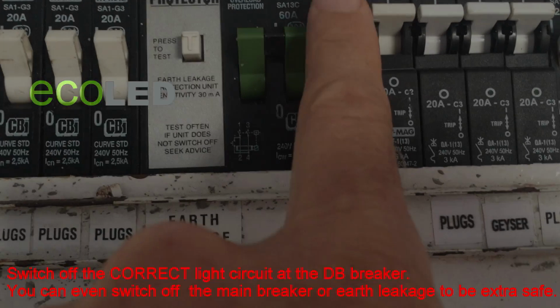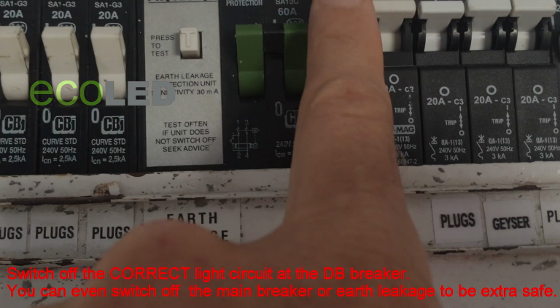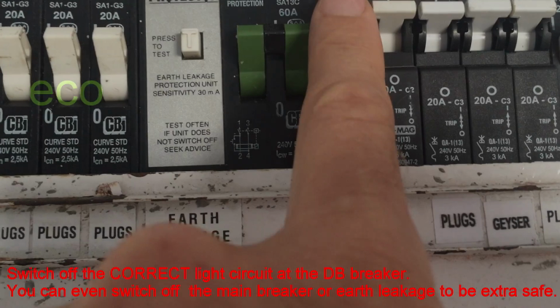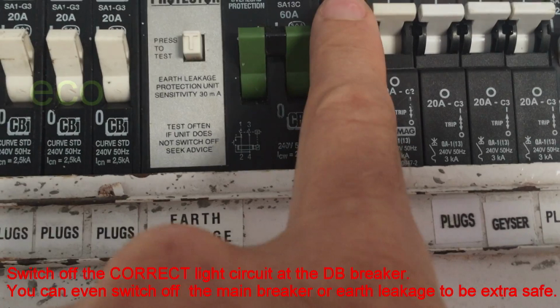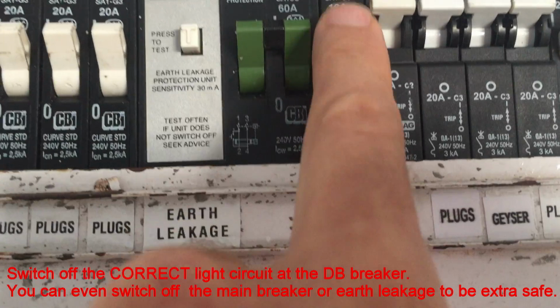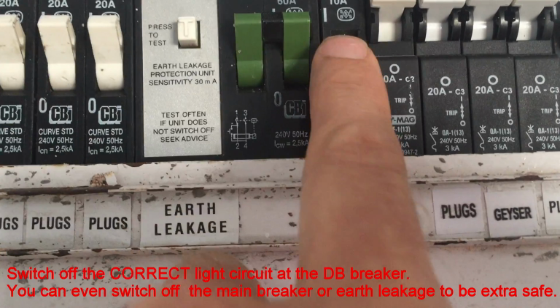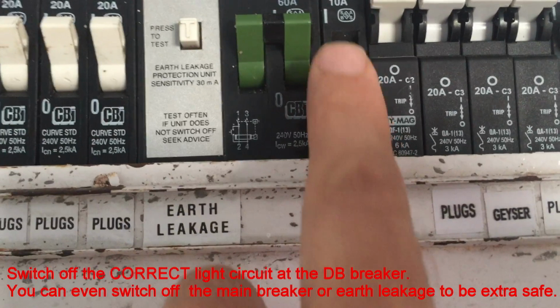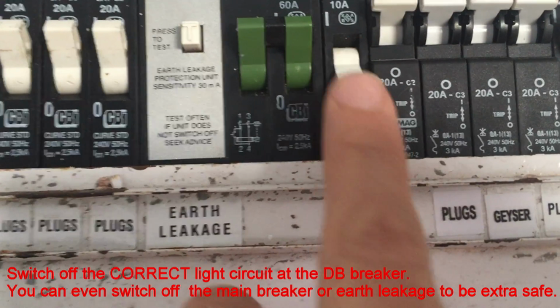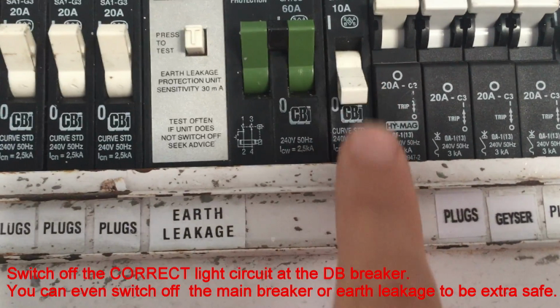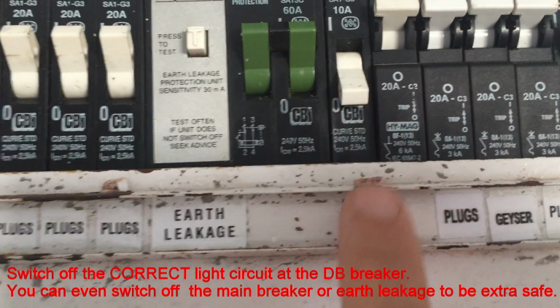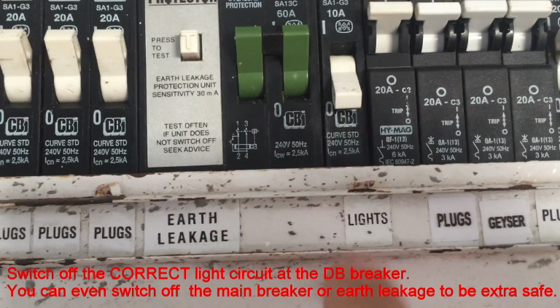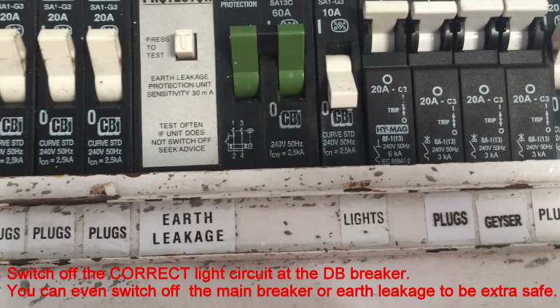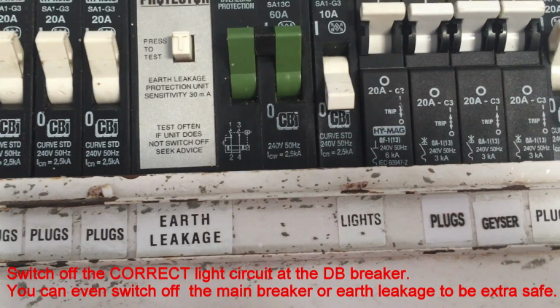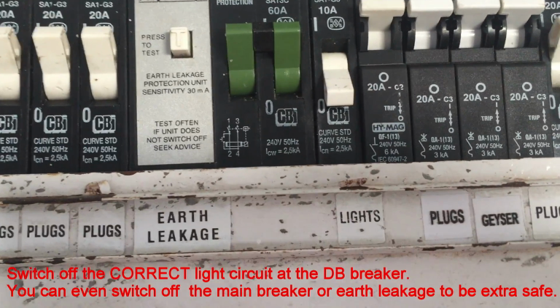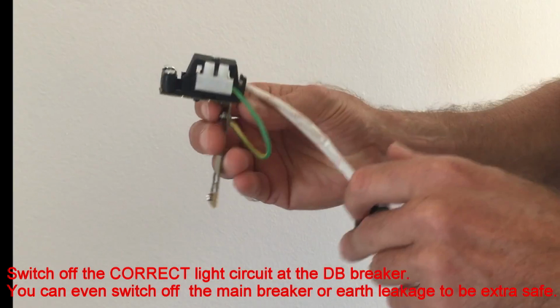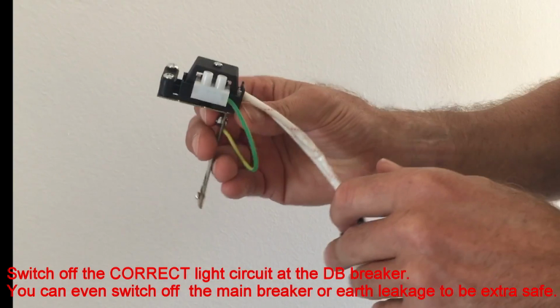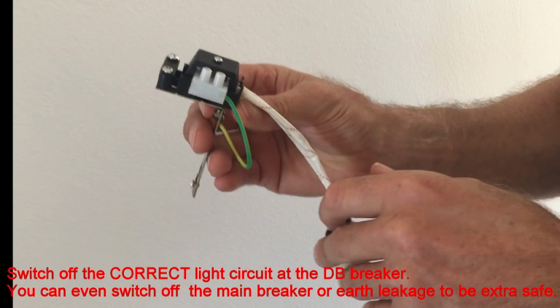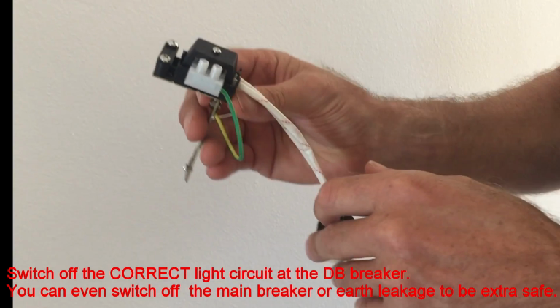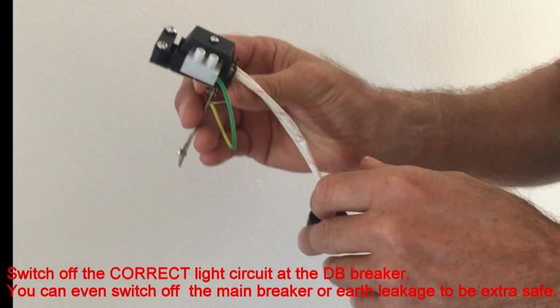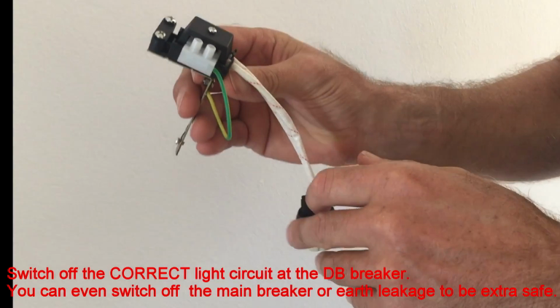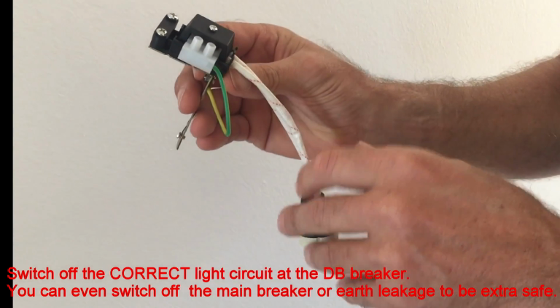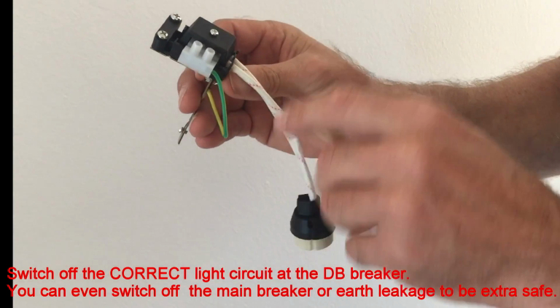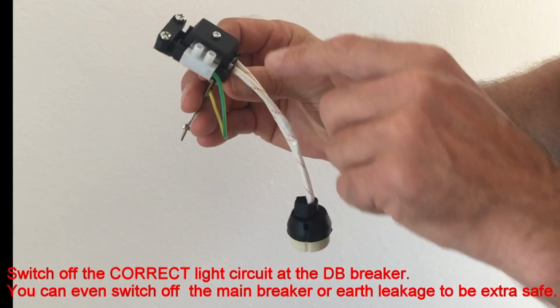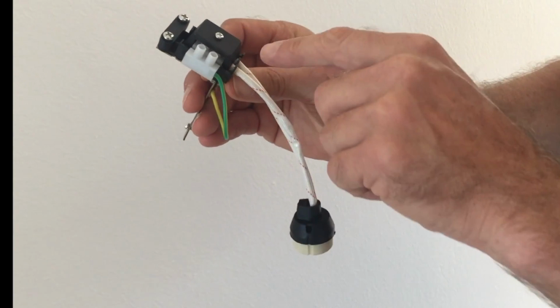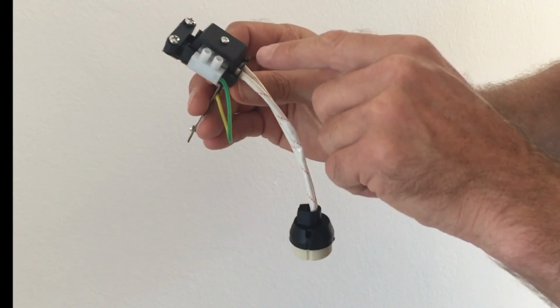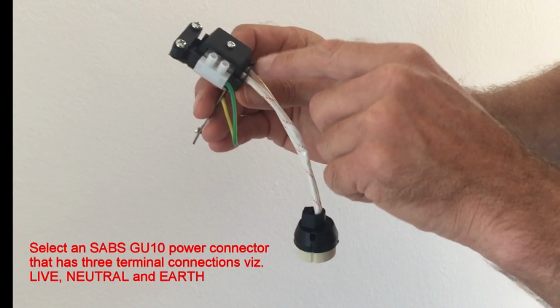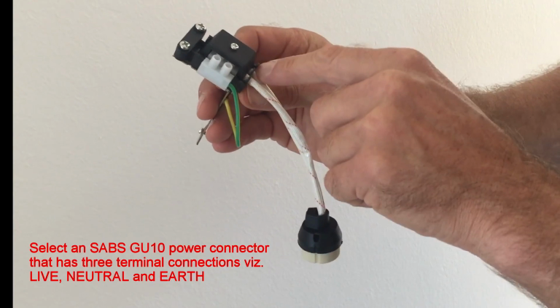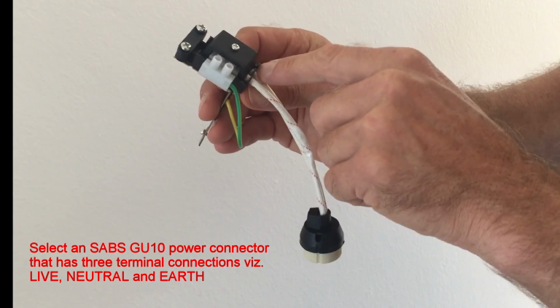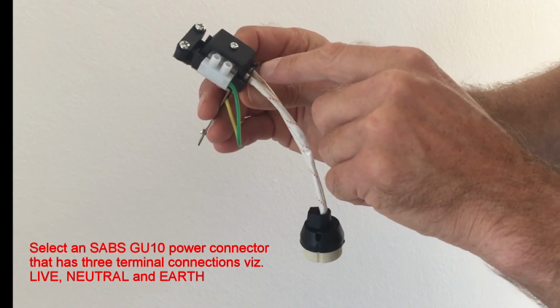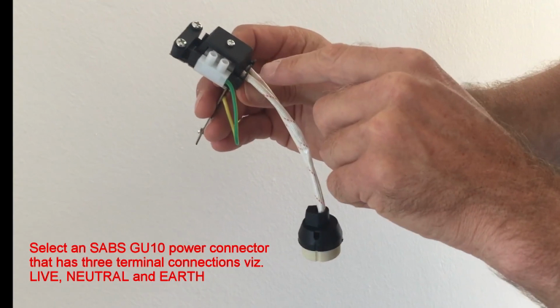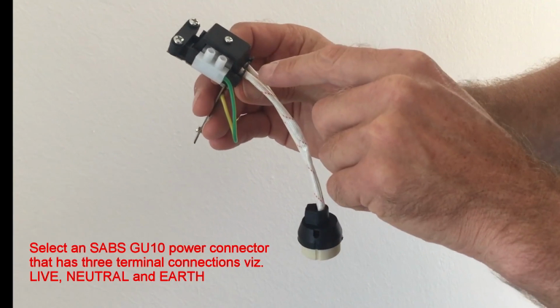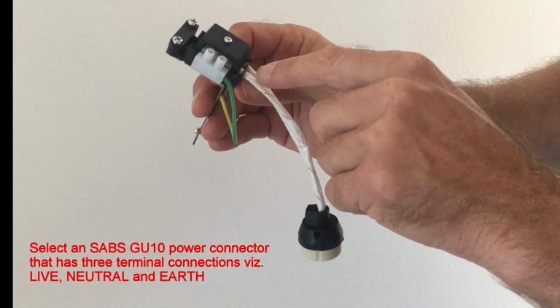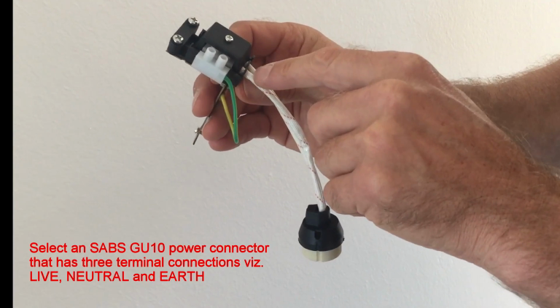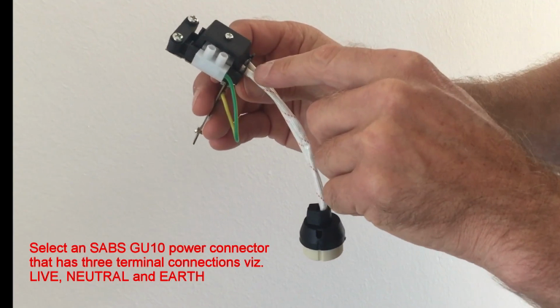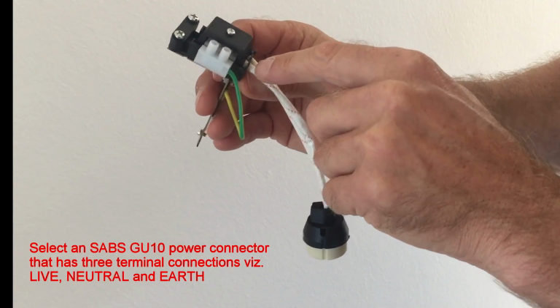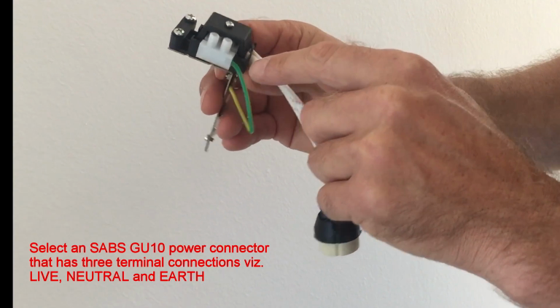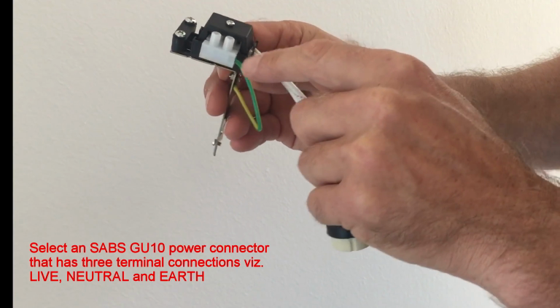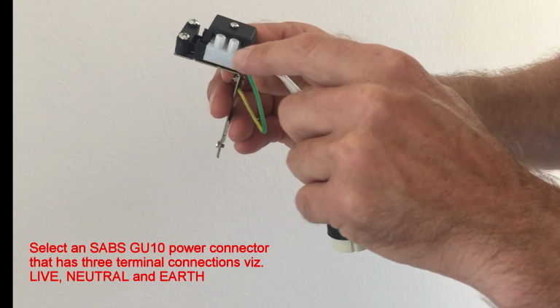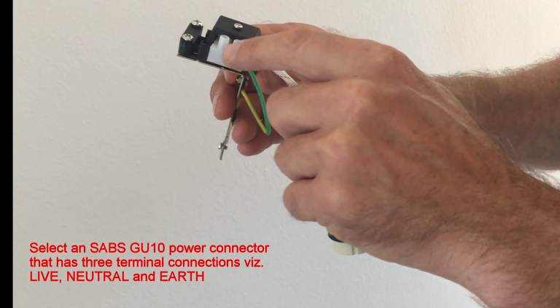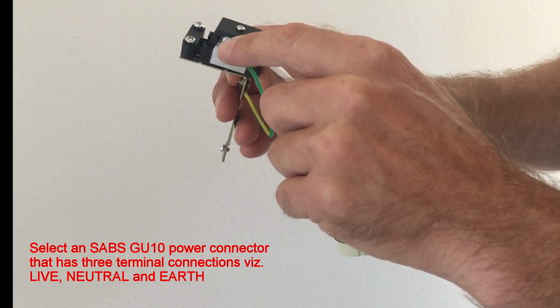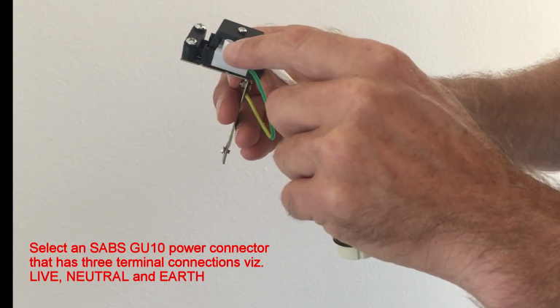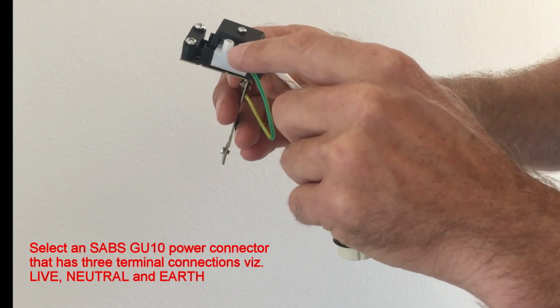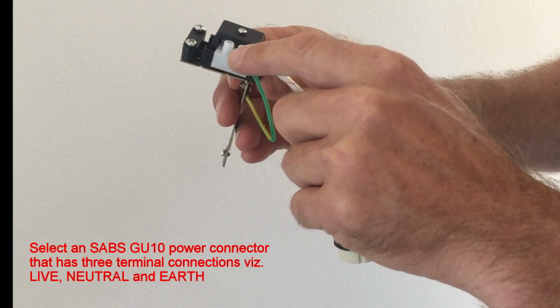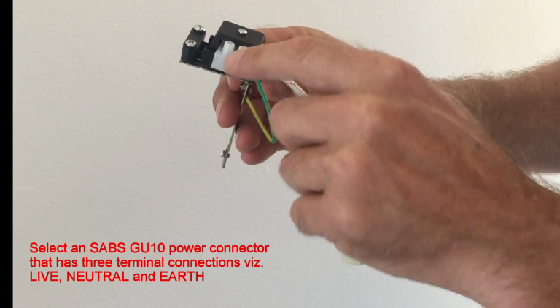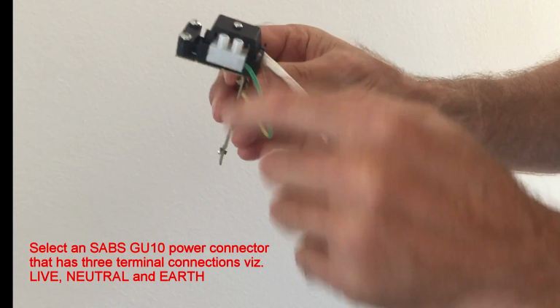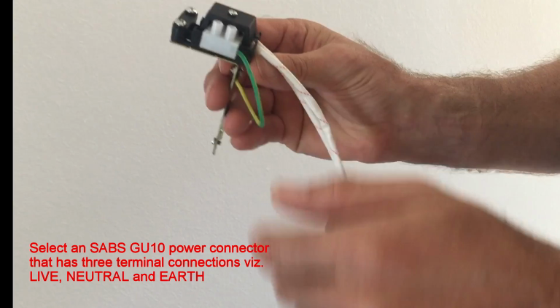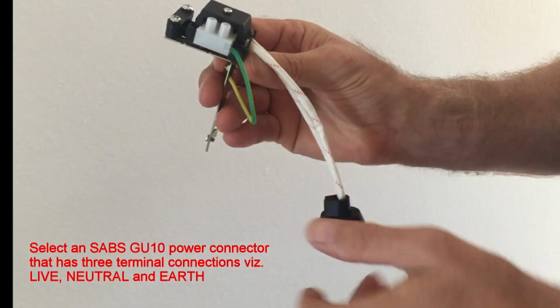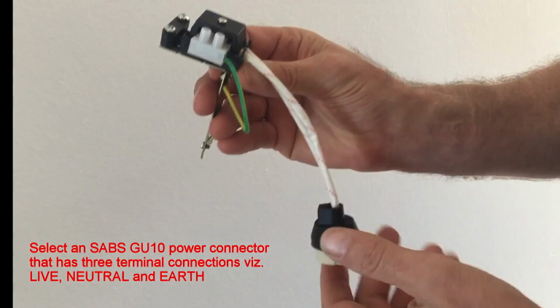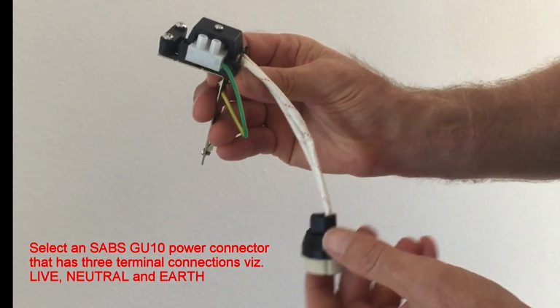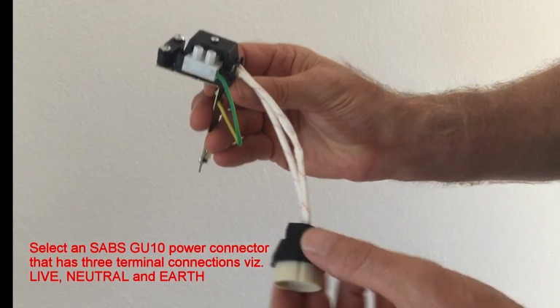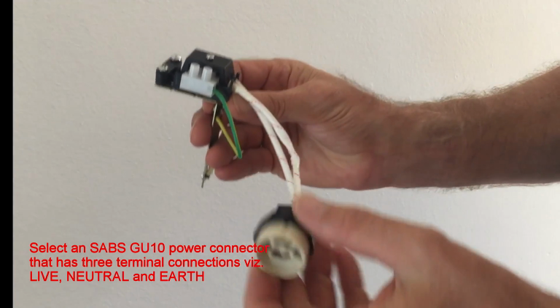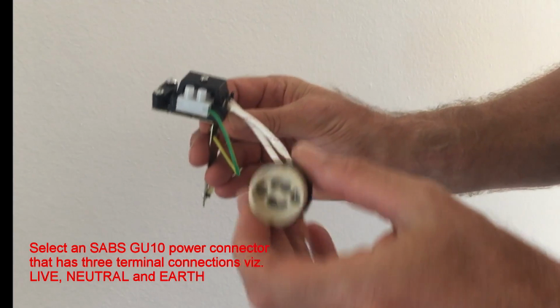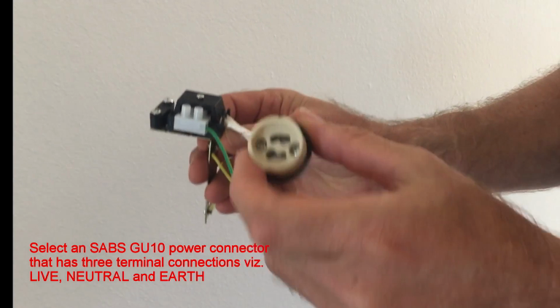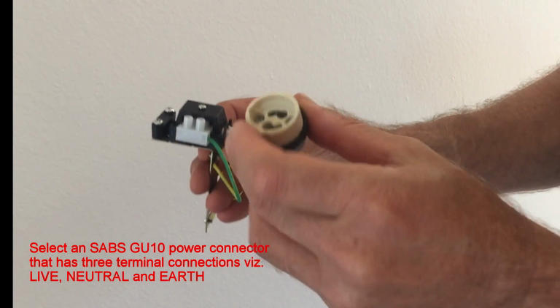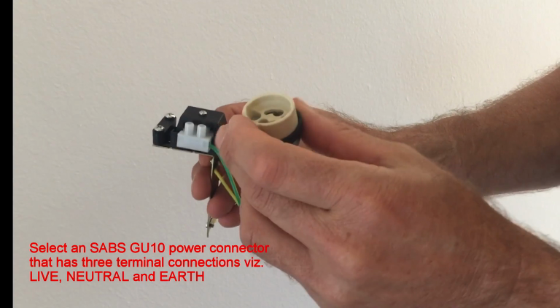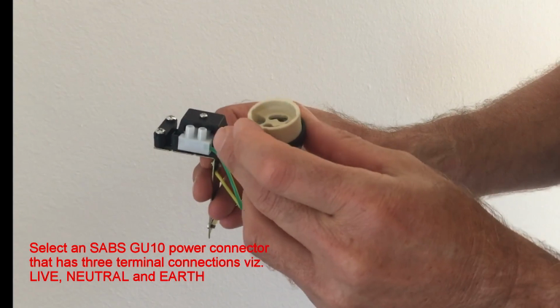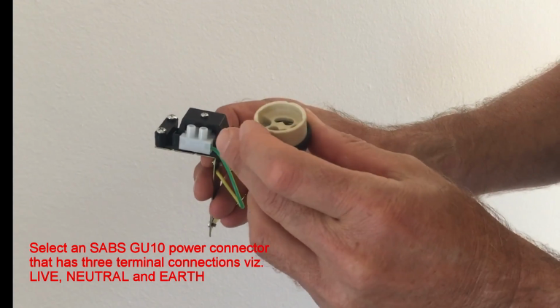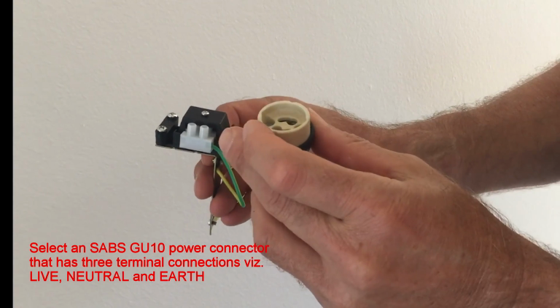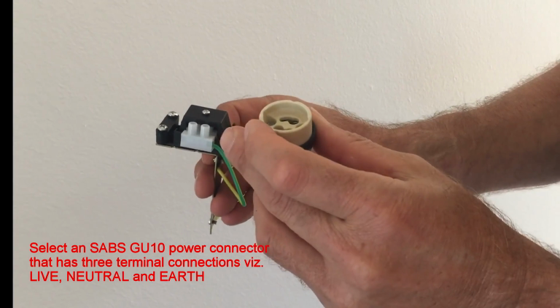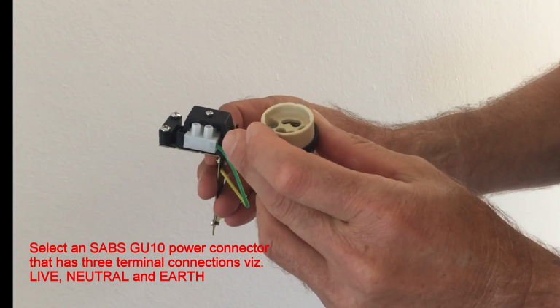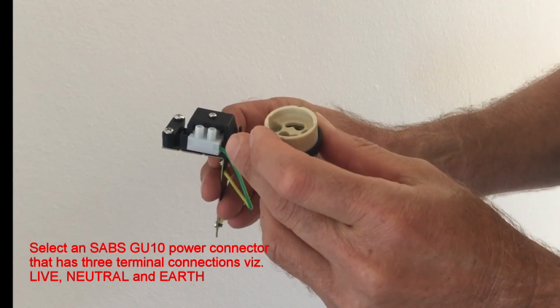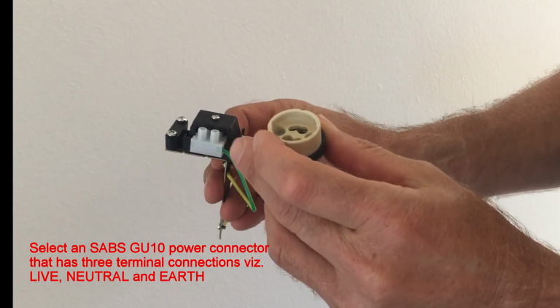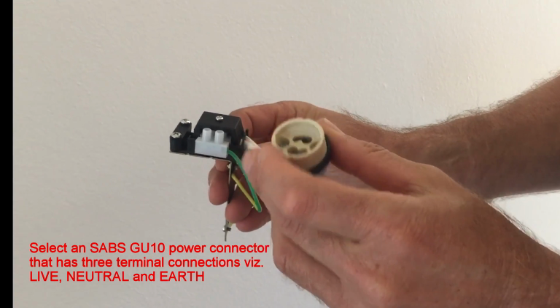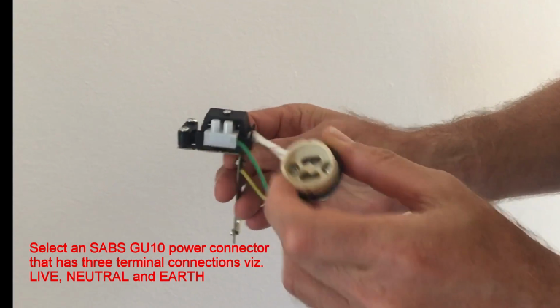Switch off the correct light circuit at the dB breaker. You can even switch off the main breaker or earth leakage to be extra safe.